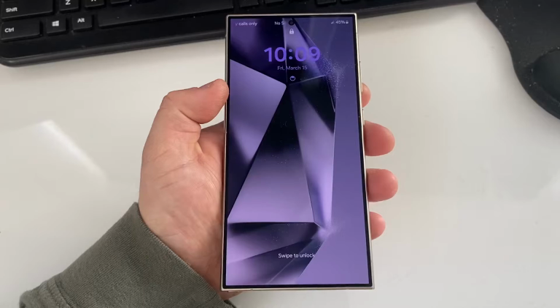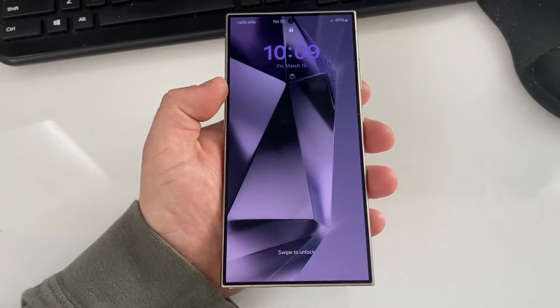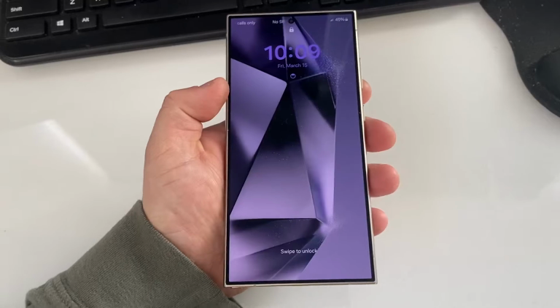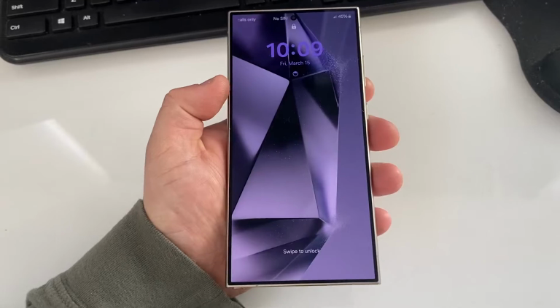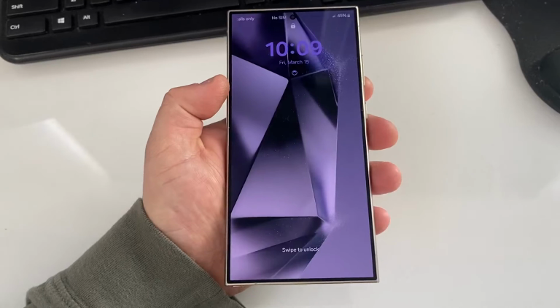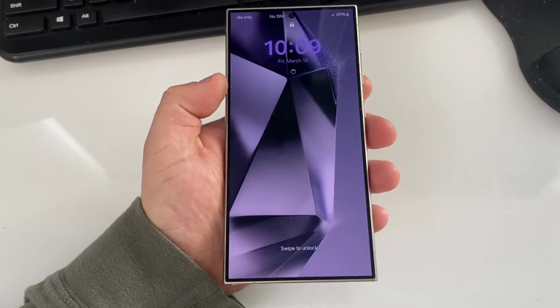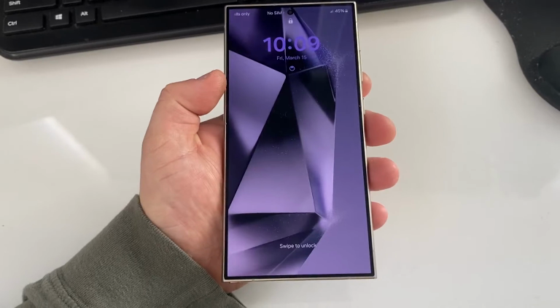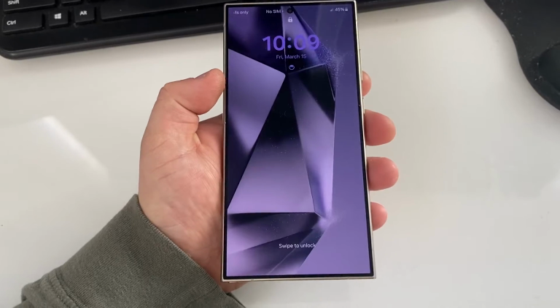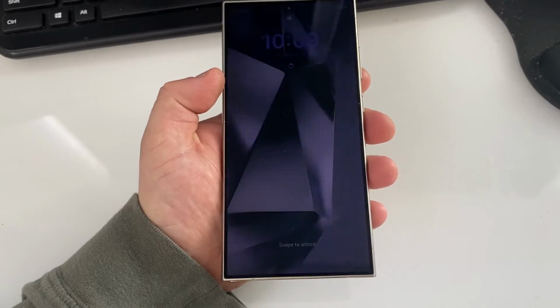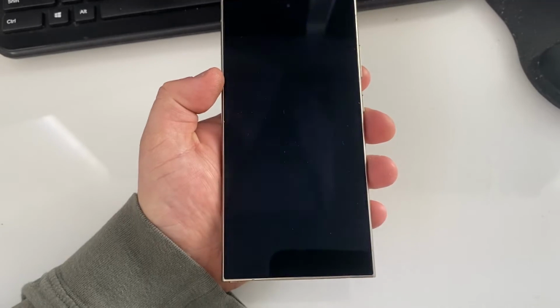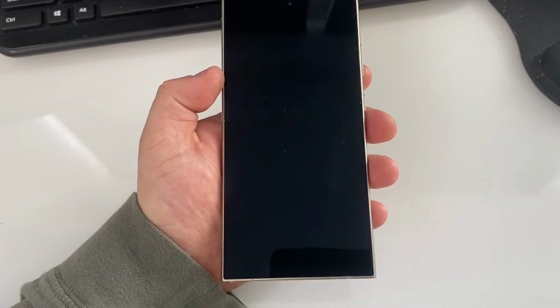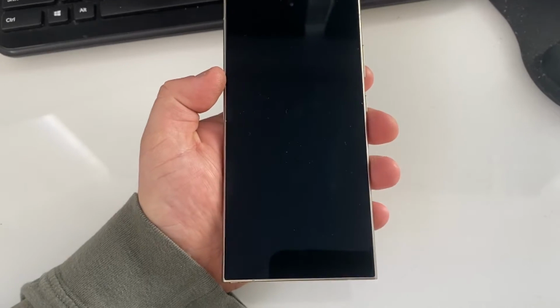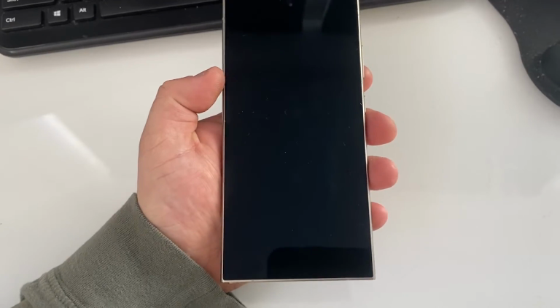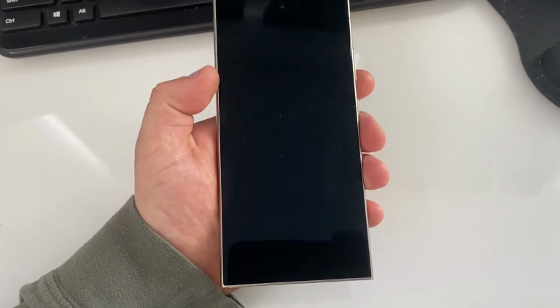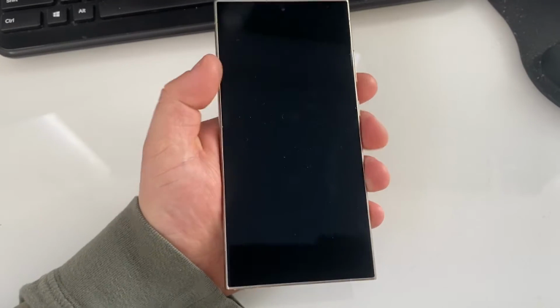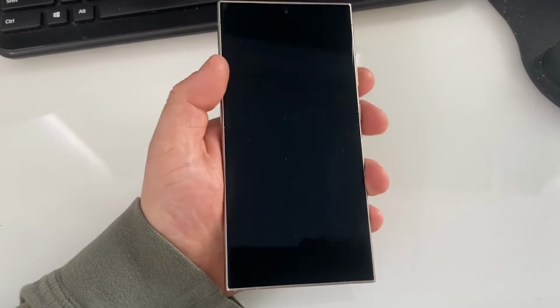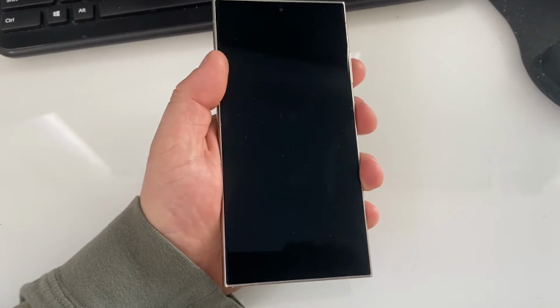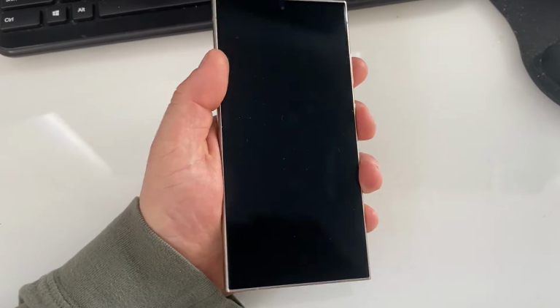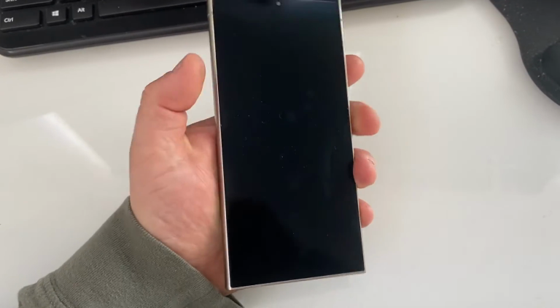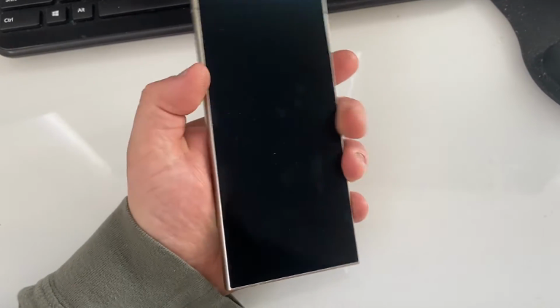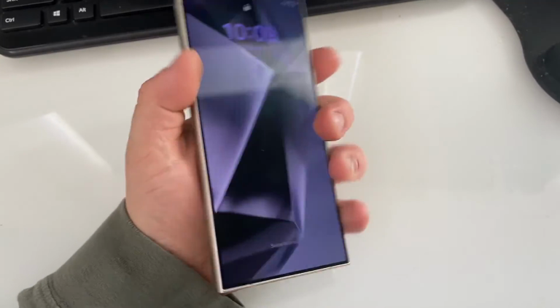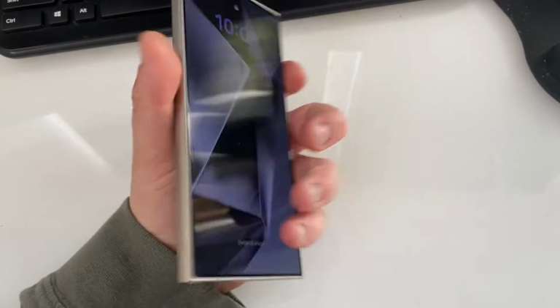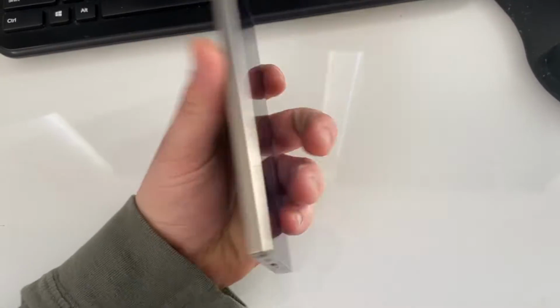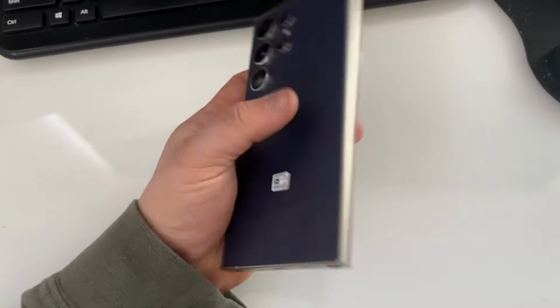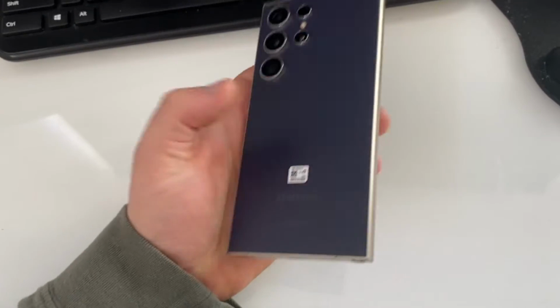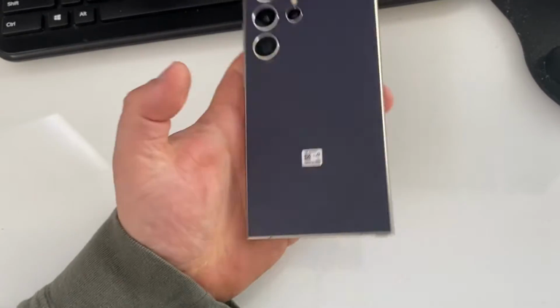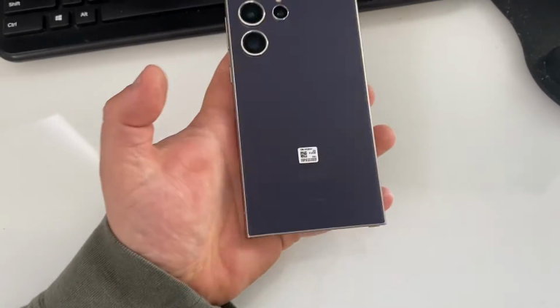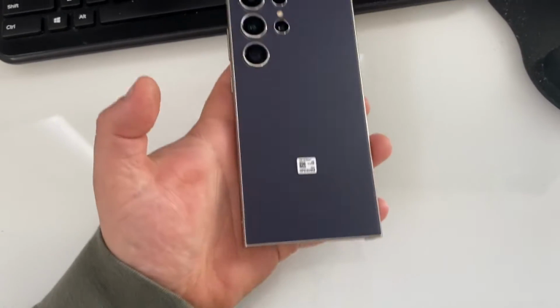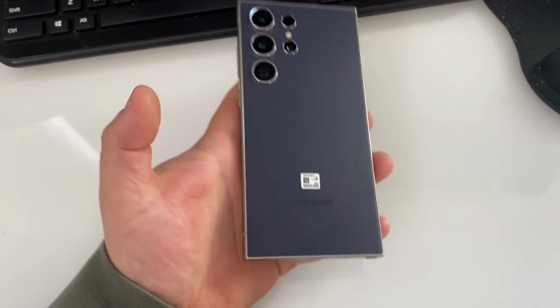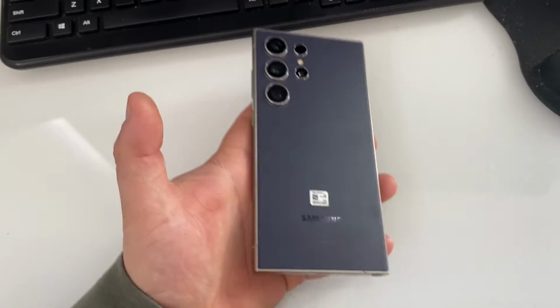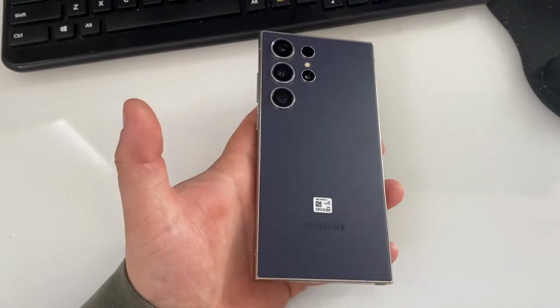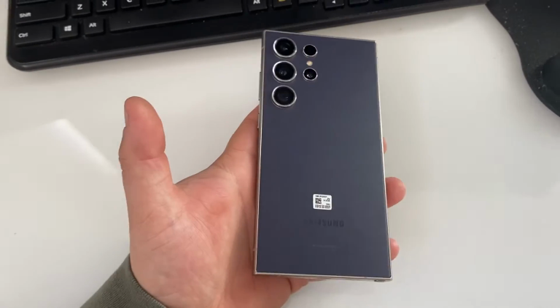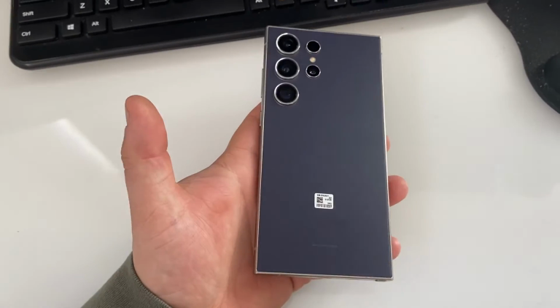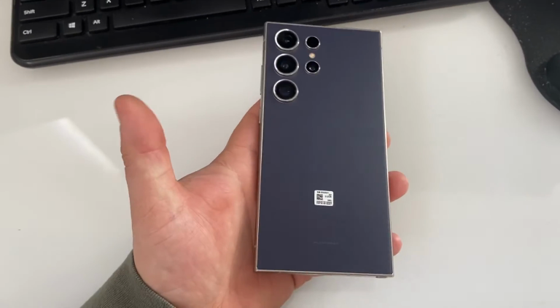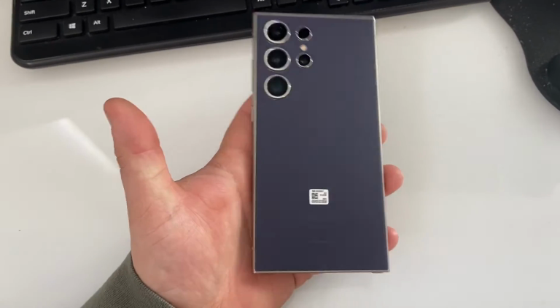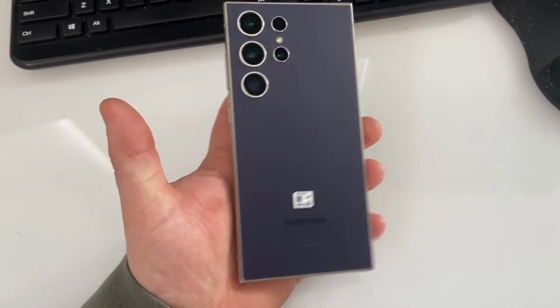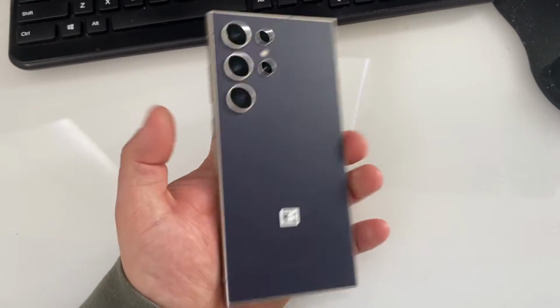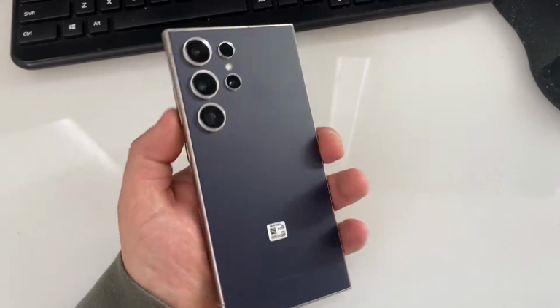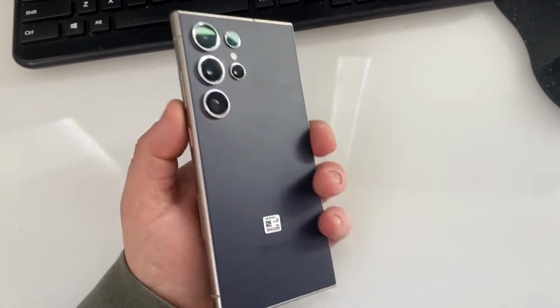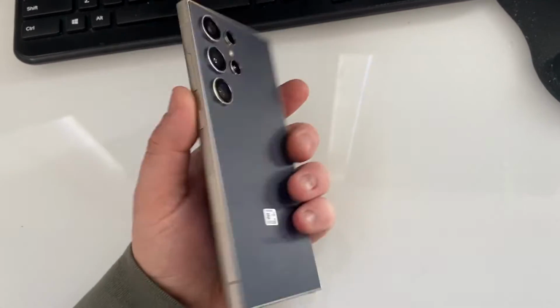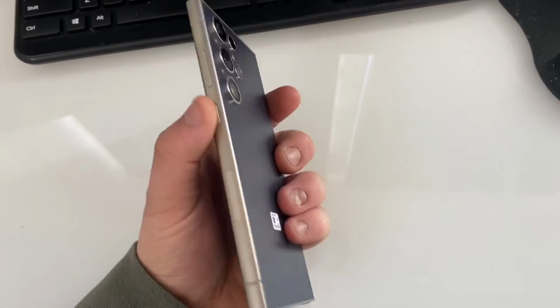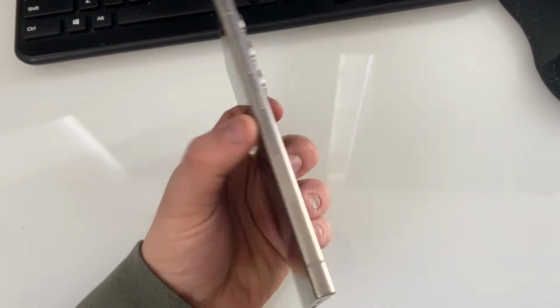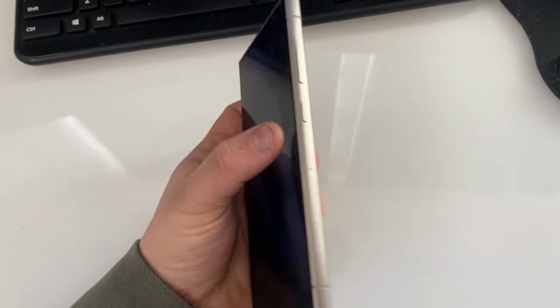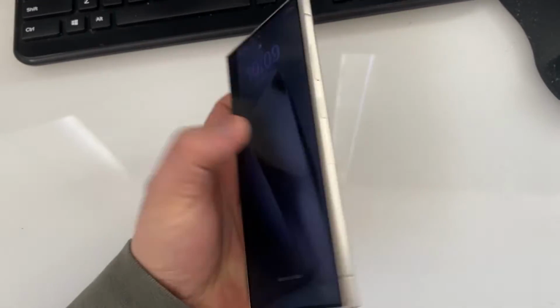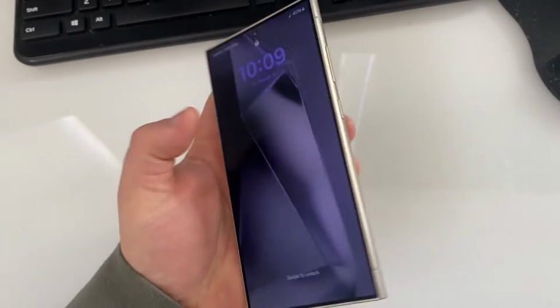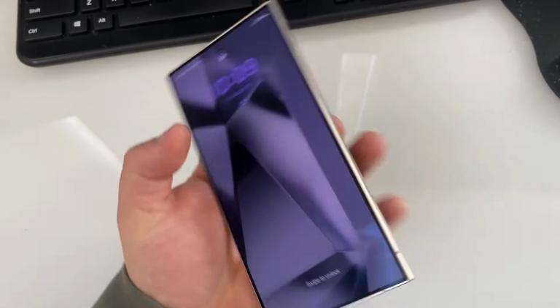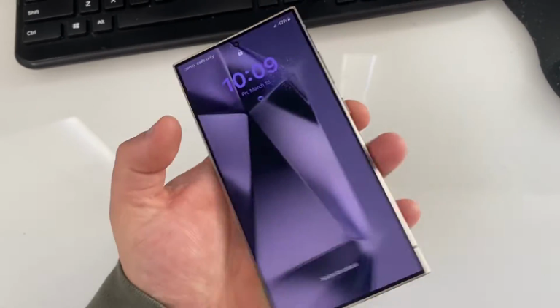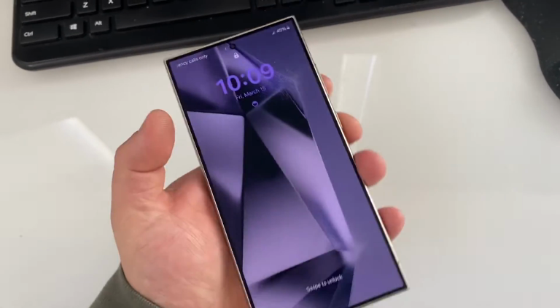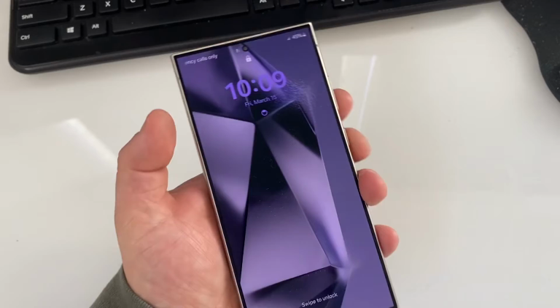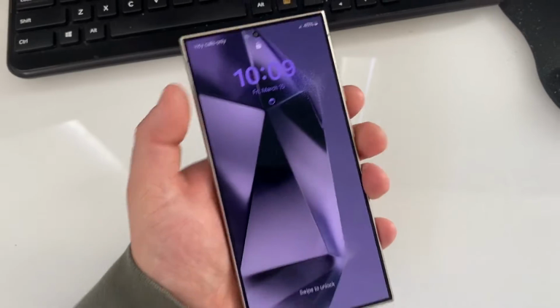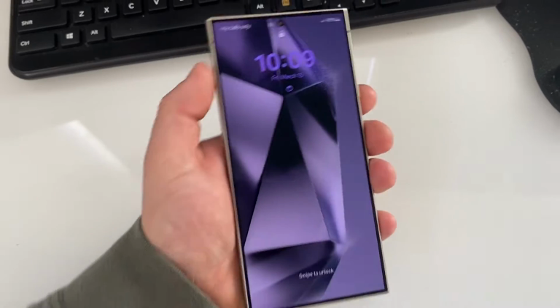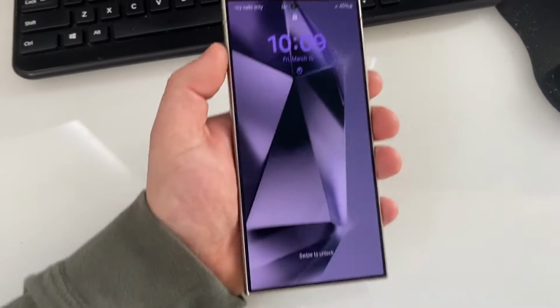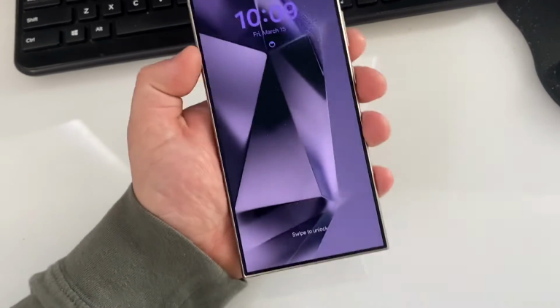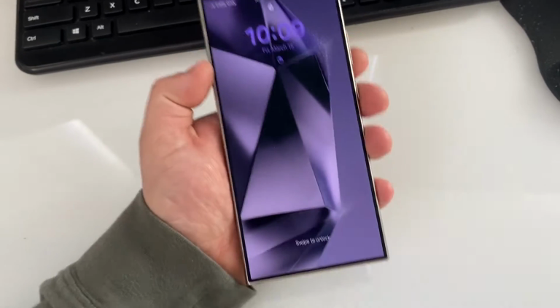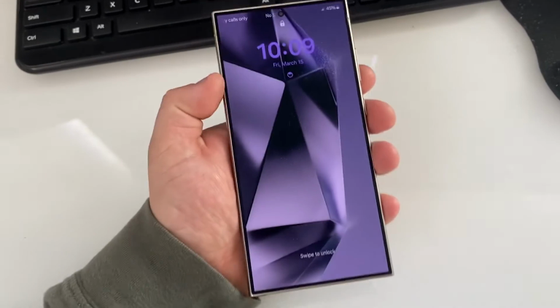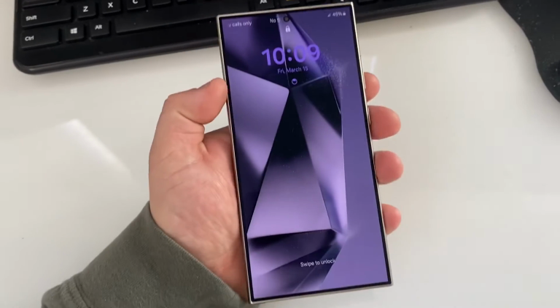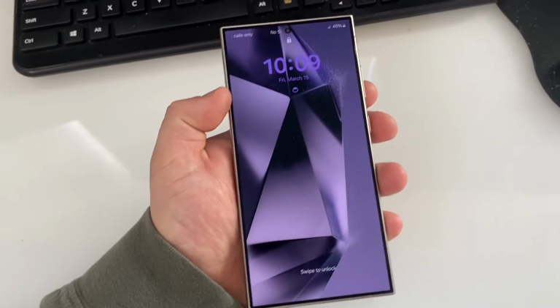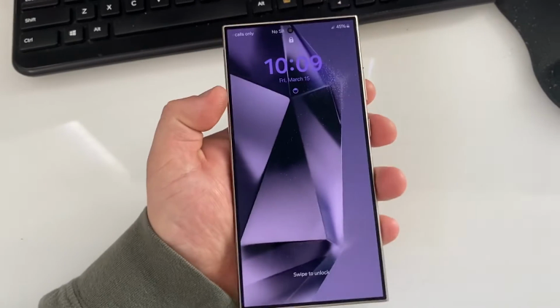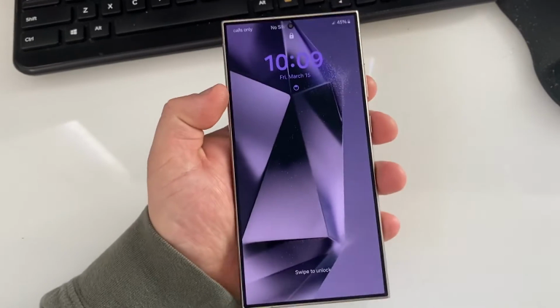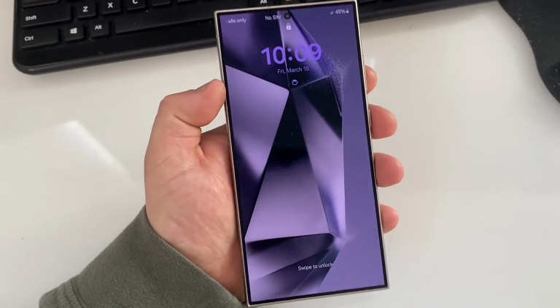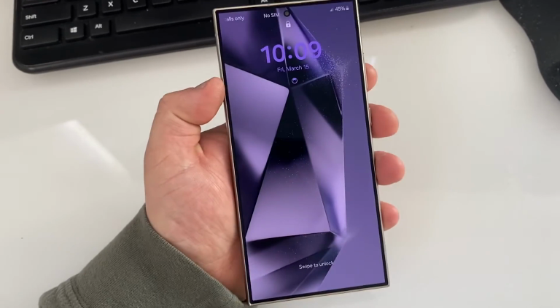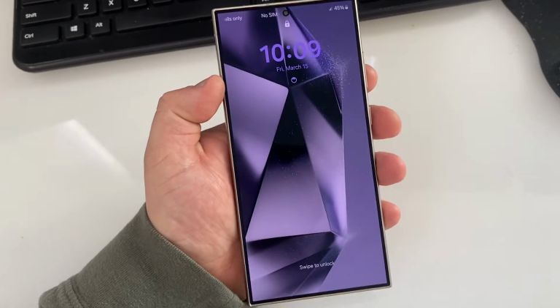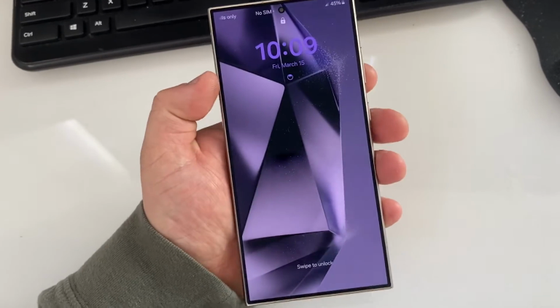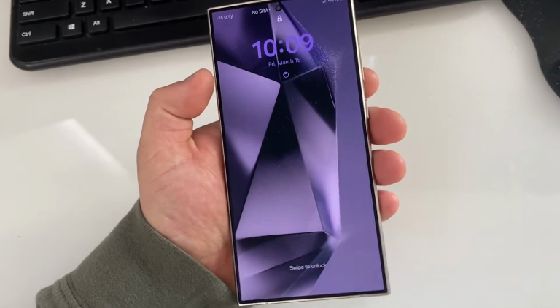Hey everyone, I'll show you how to bypass the screen lock on your Galaxy S24 Ultra or S24 Plus — pretty much any of them.